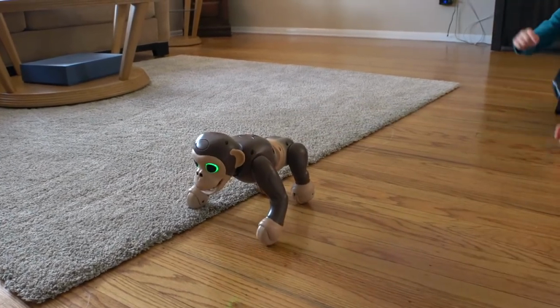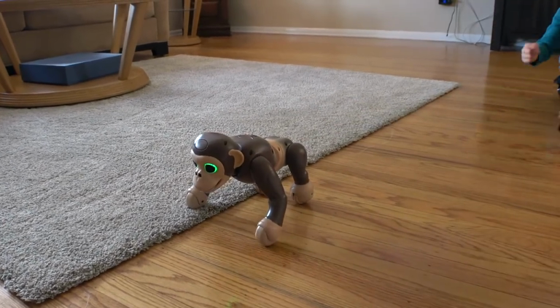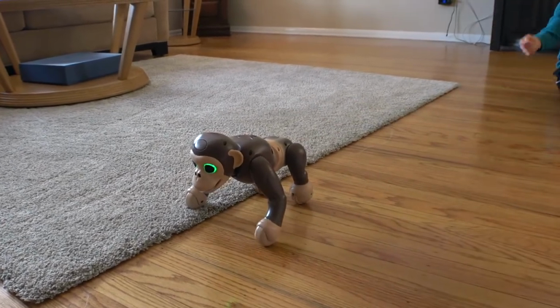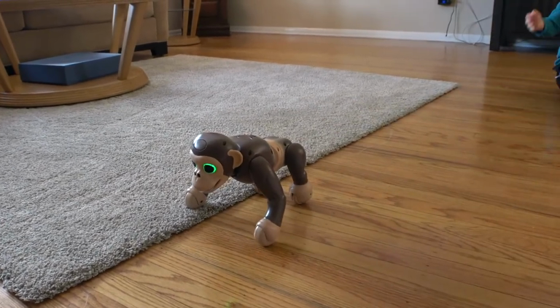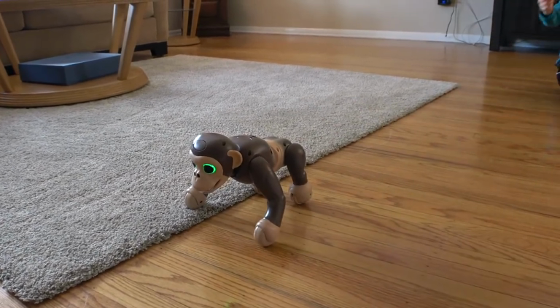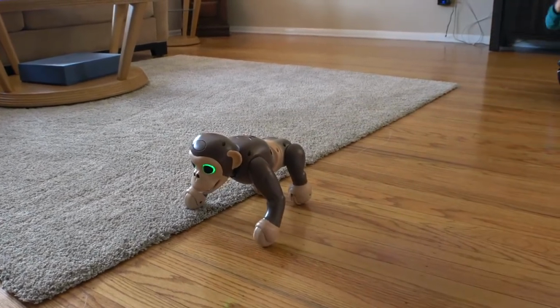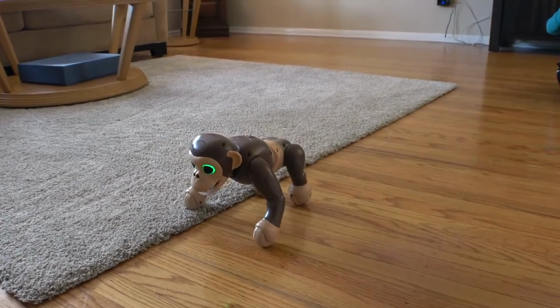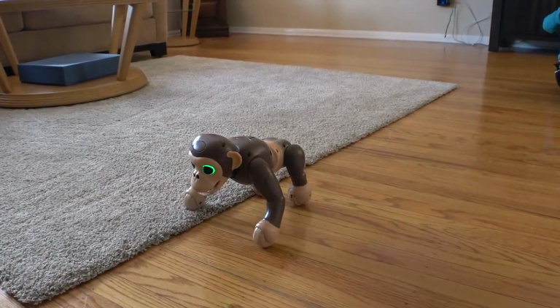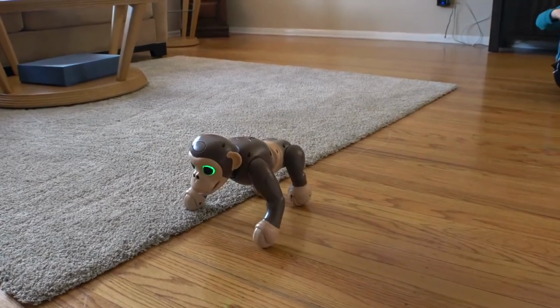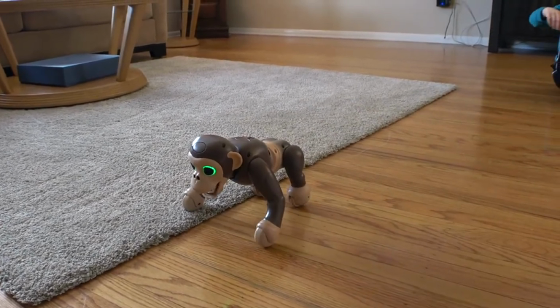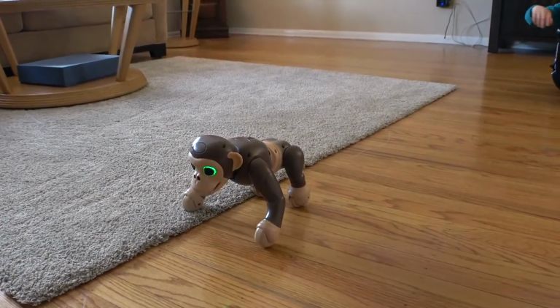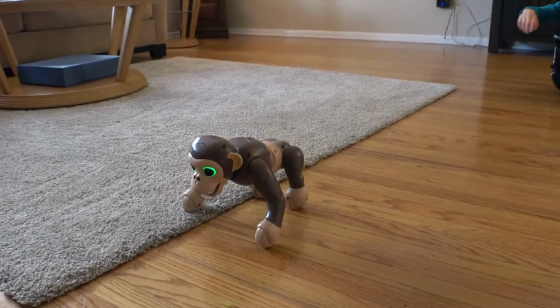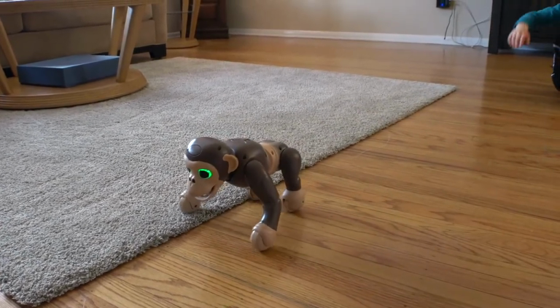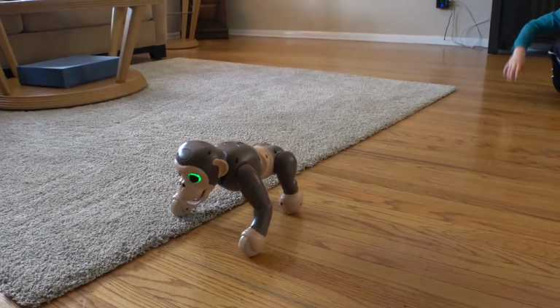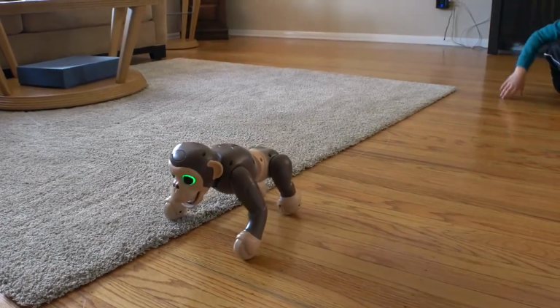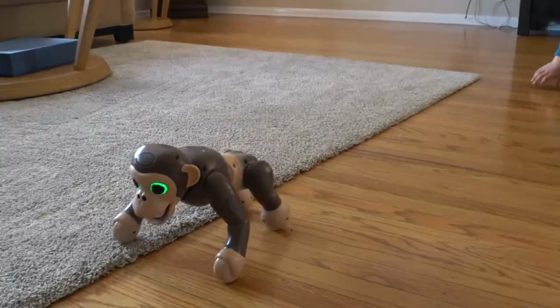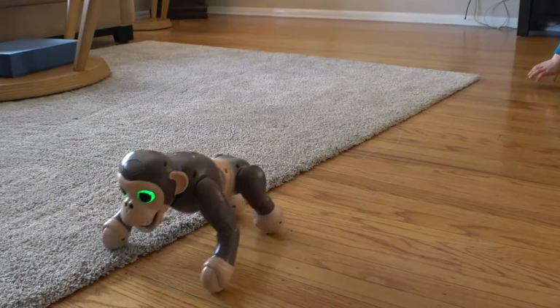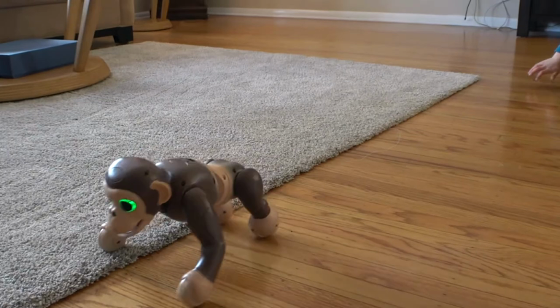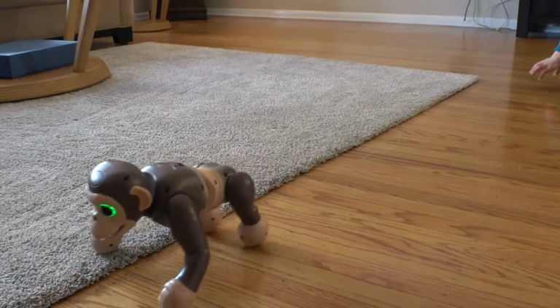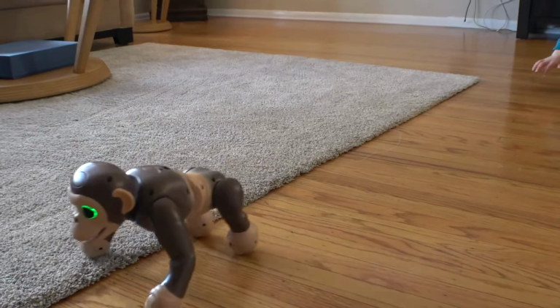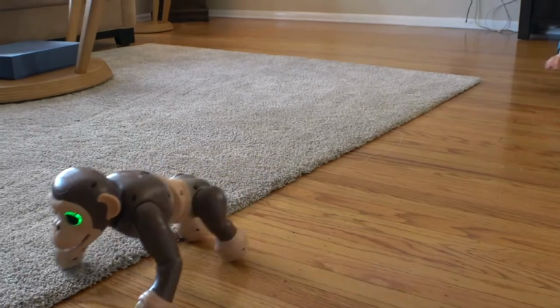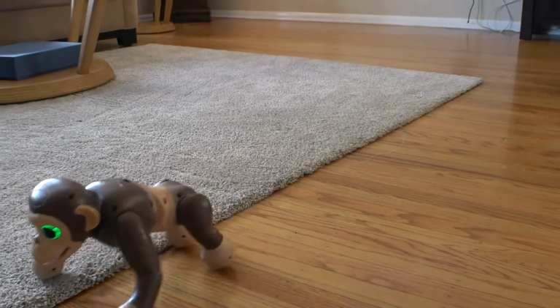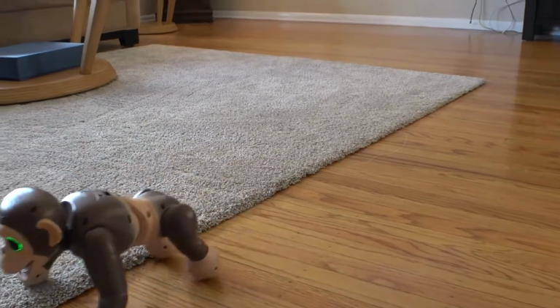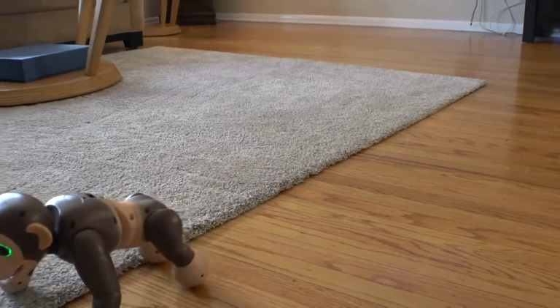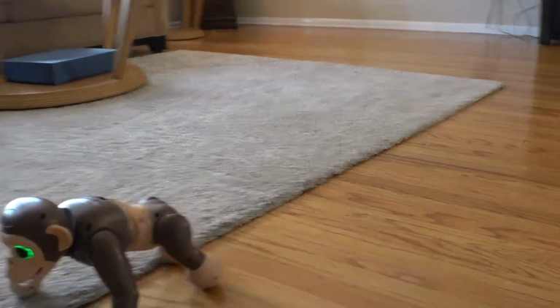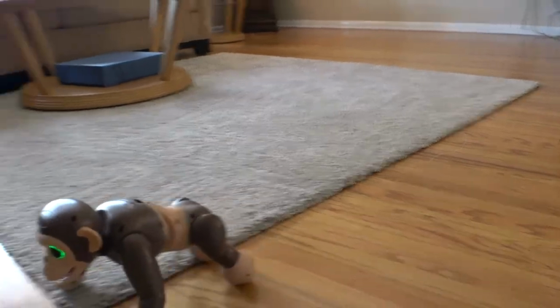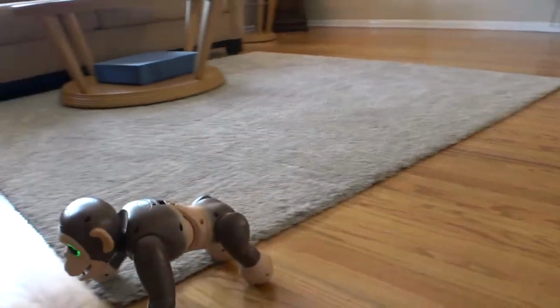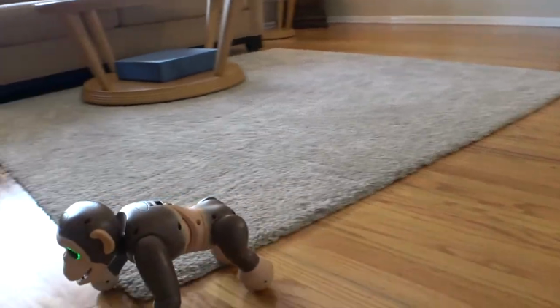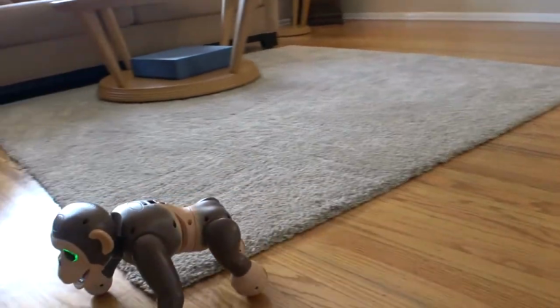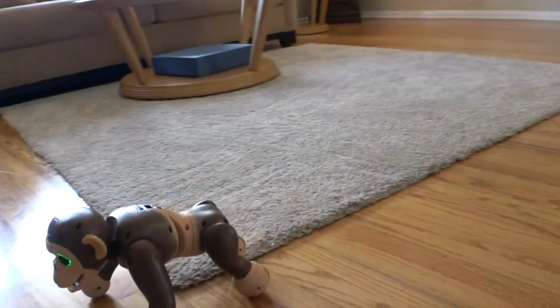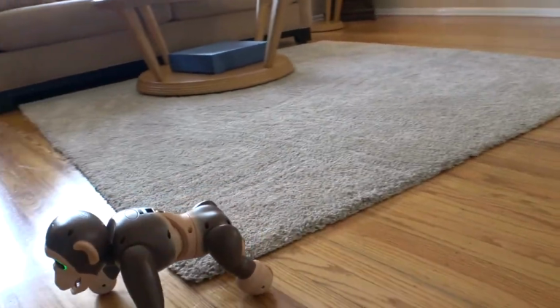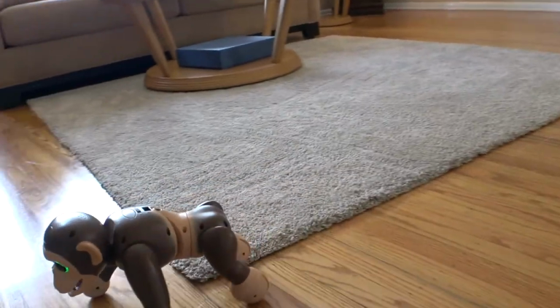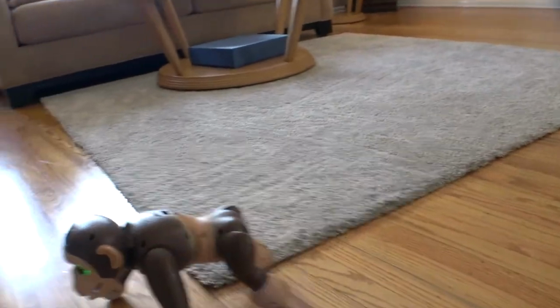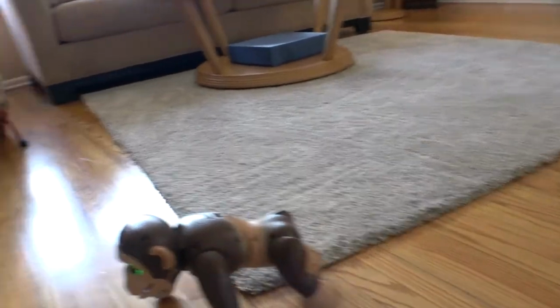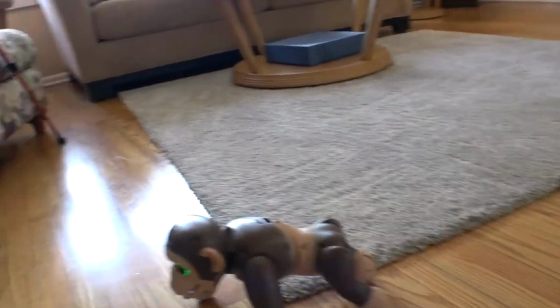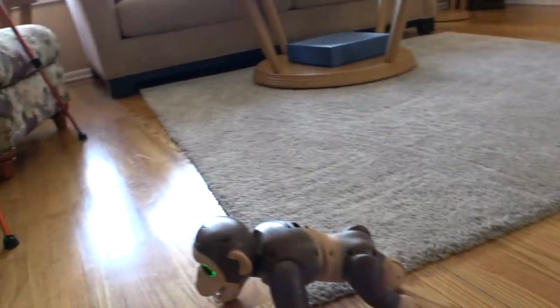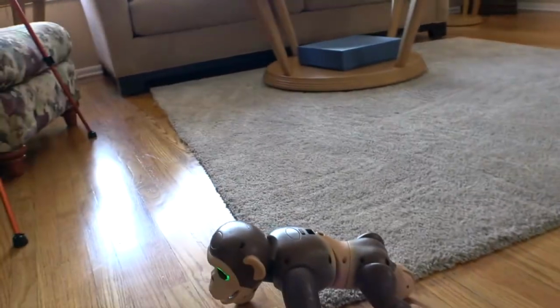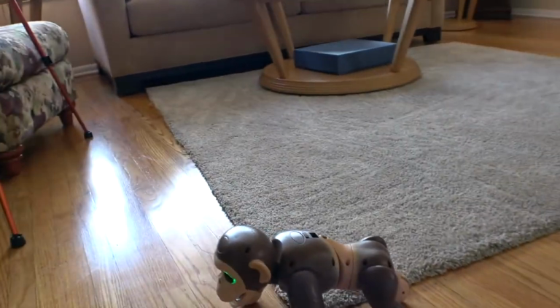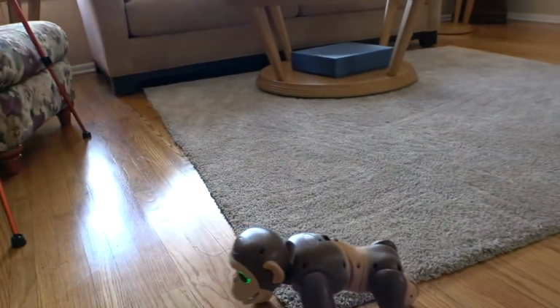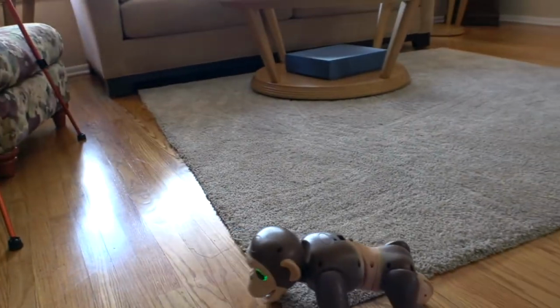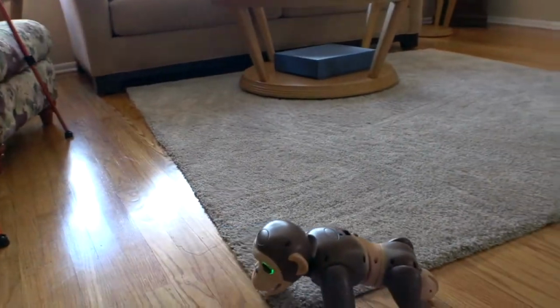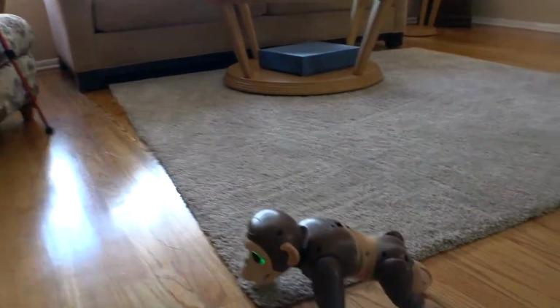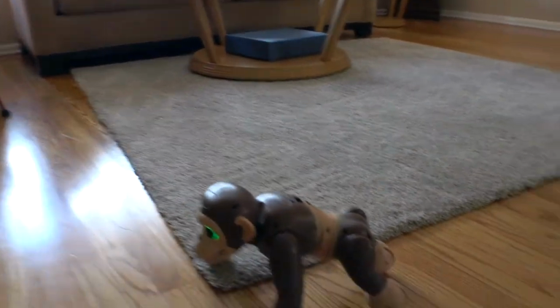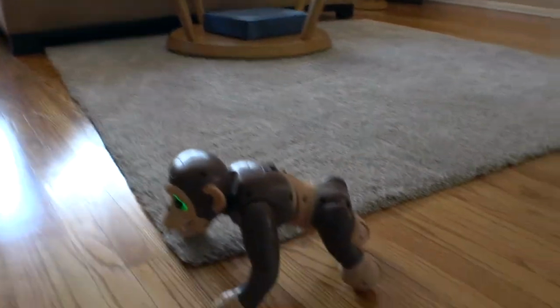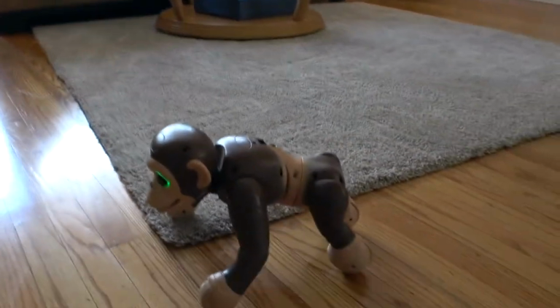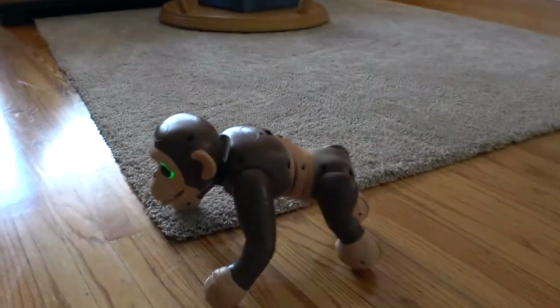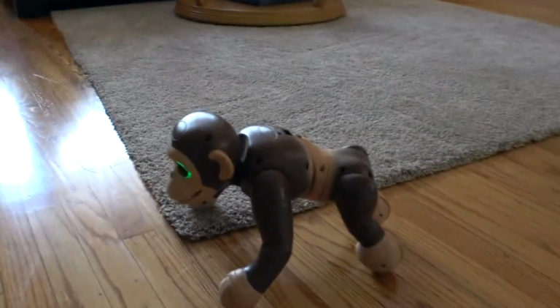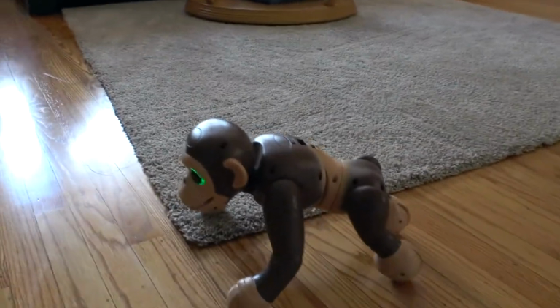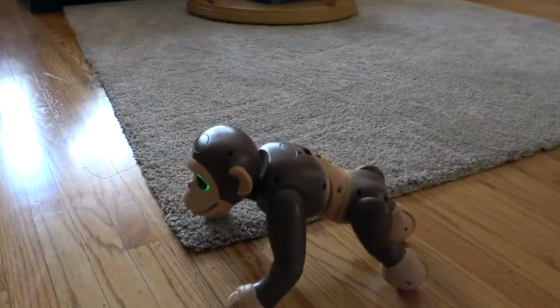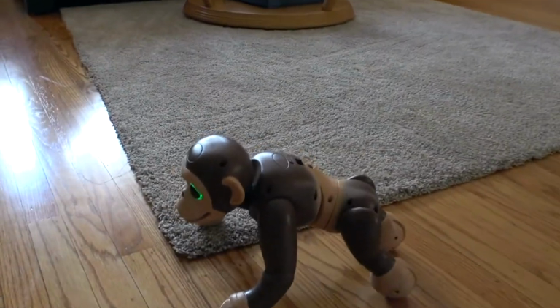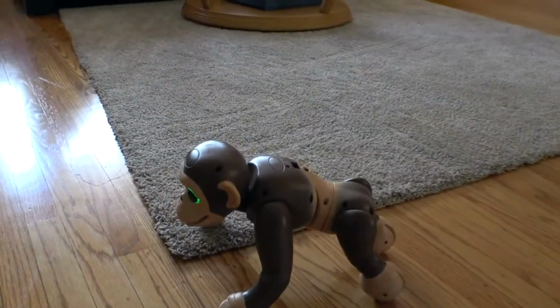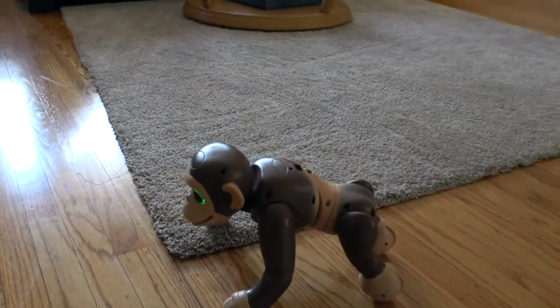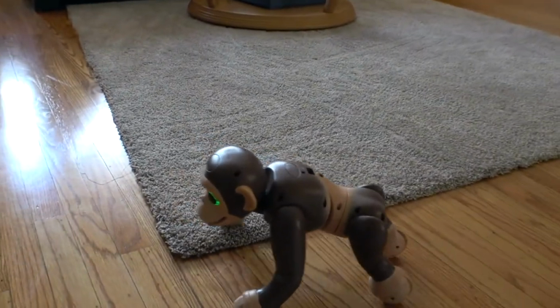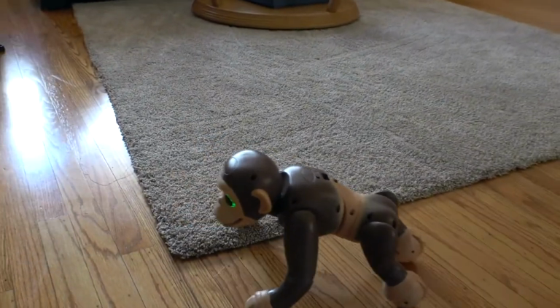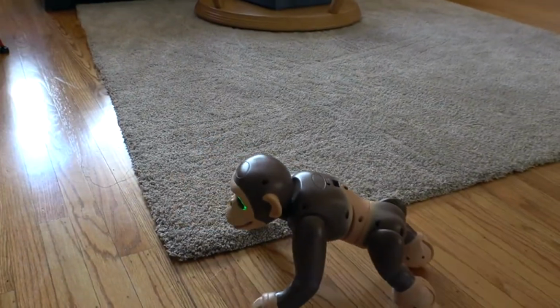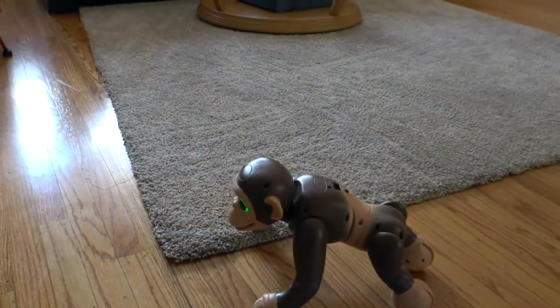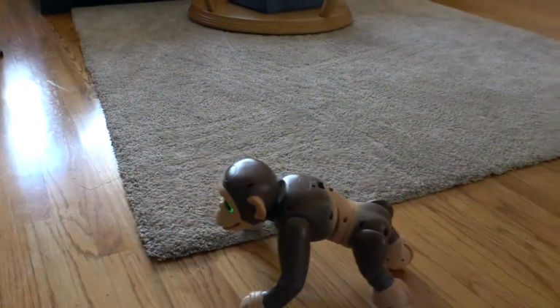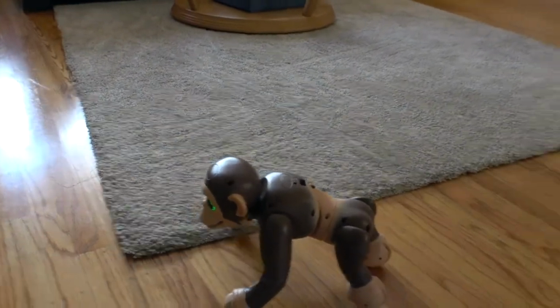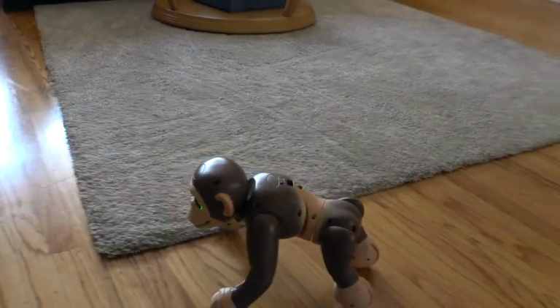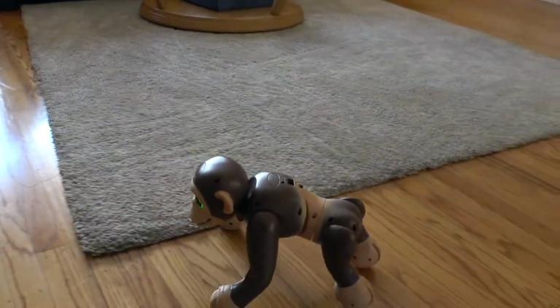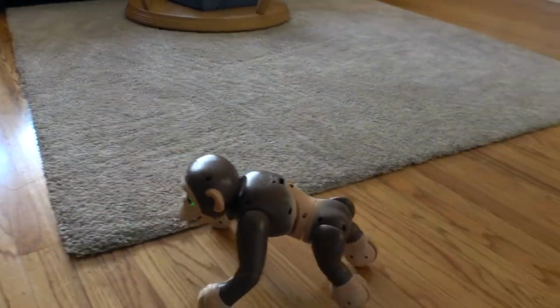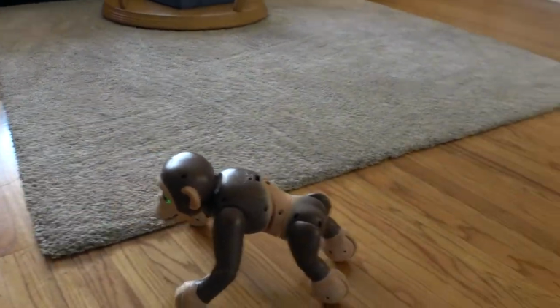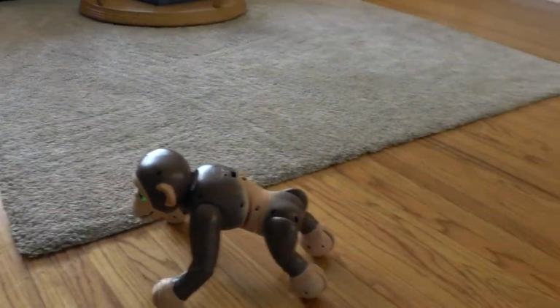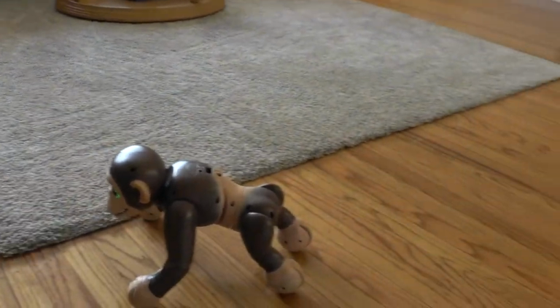How do you like the toy so far? Good. Great, great!